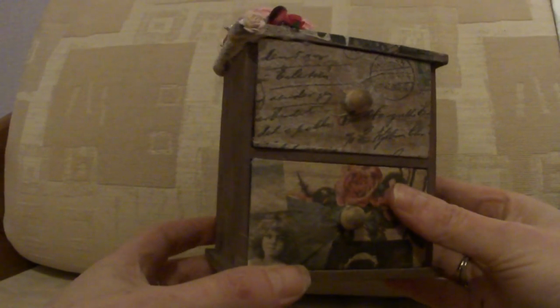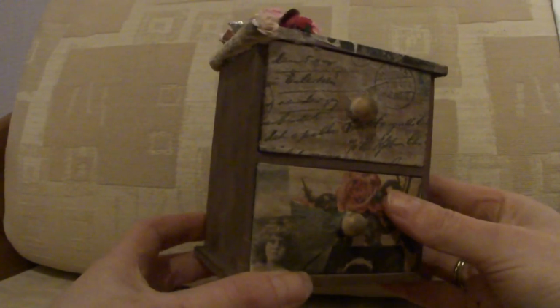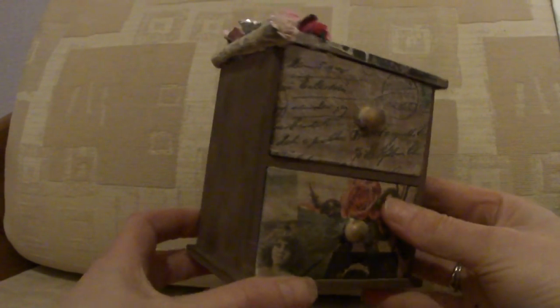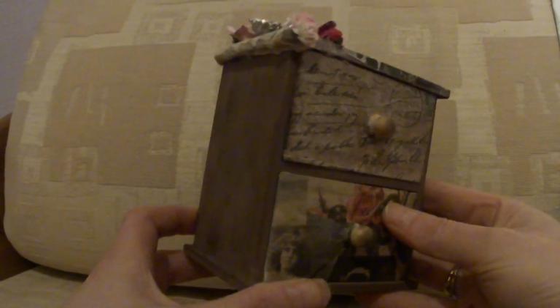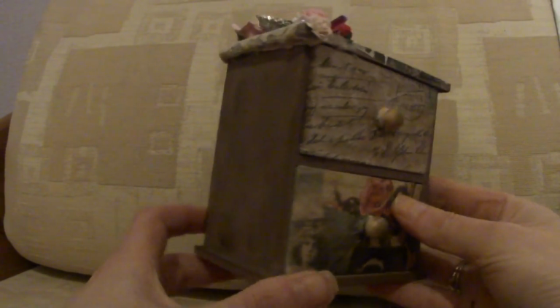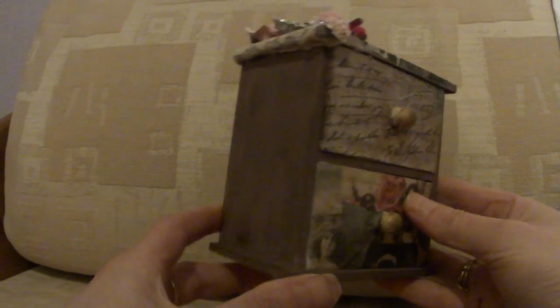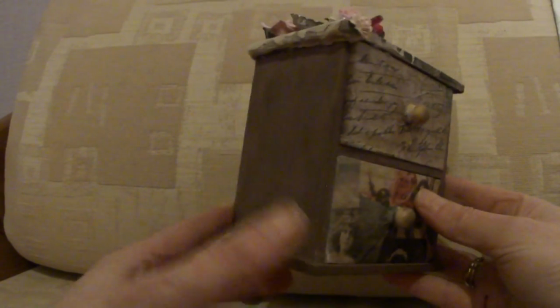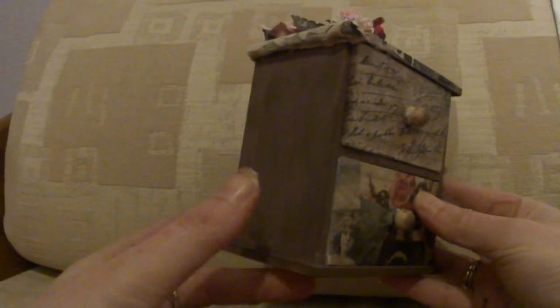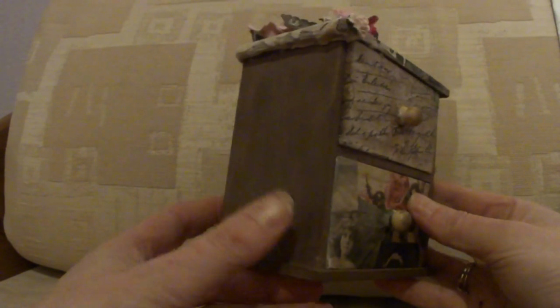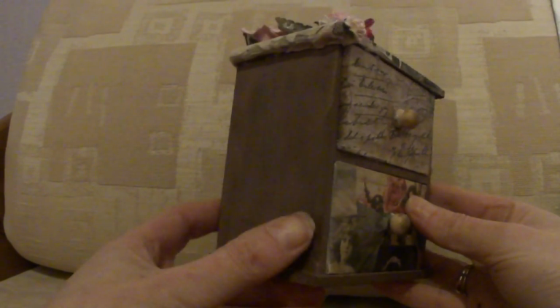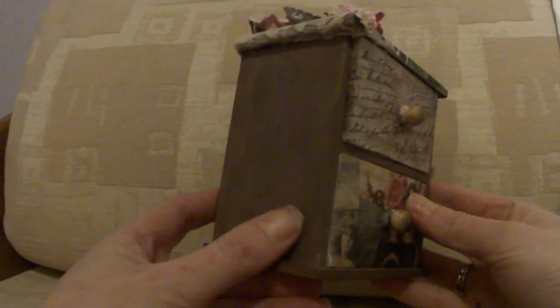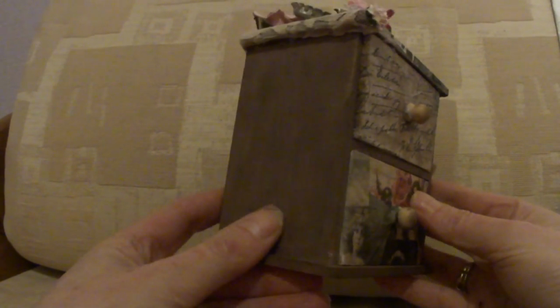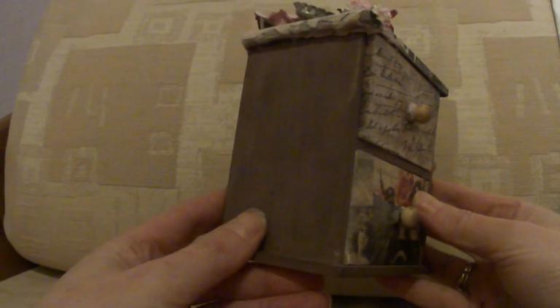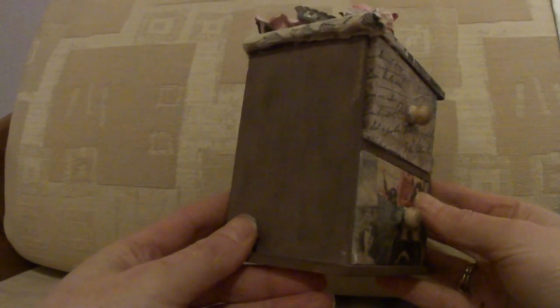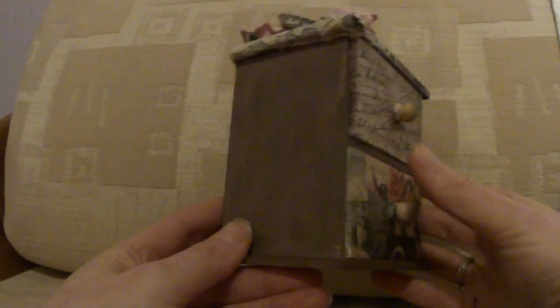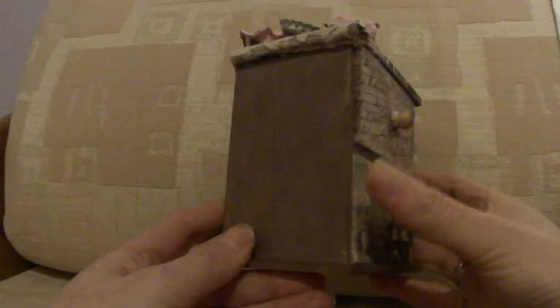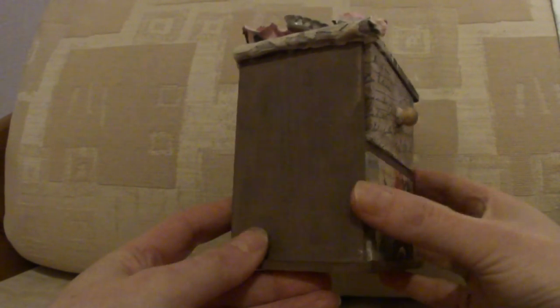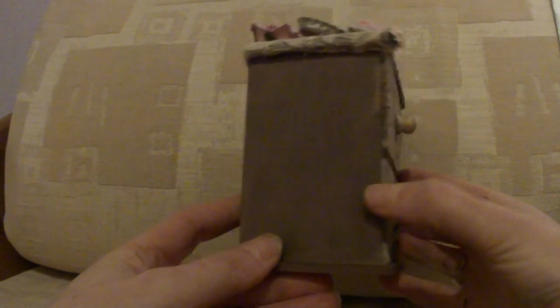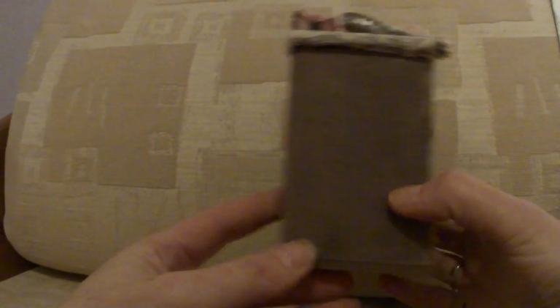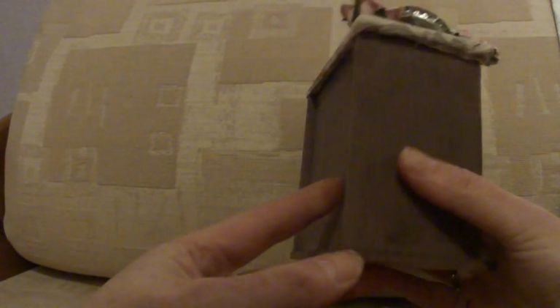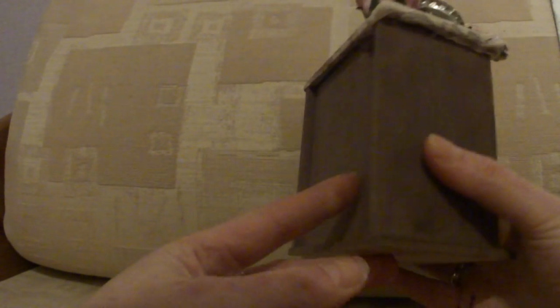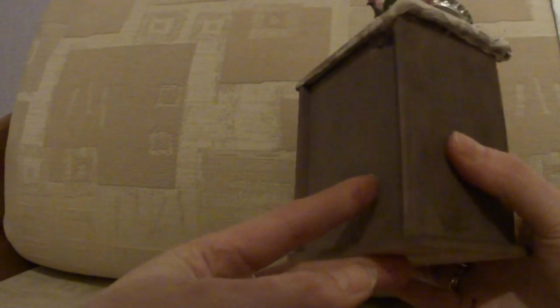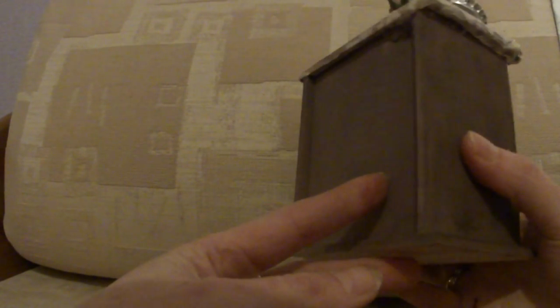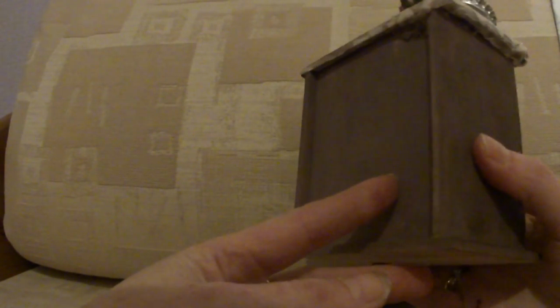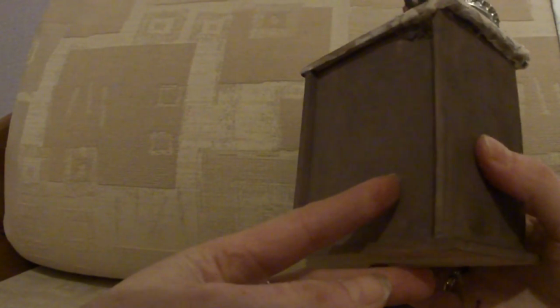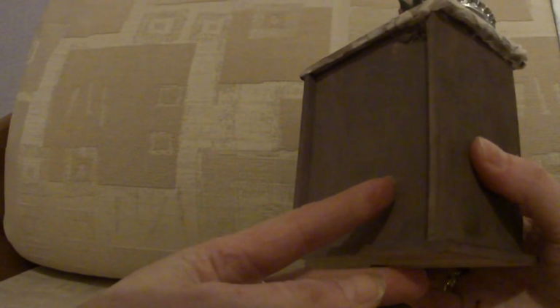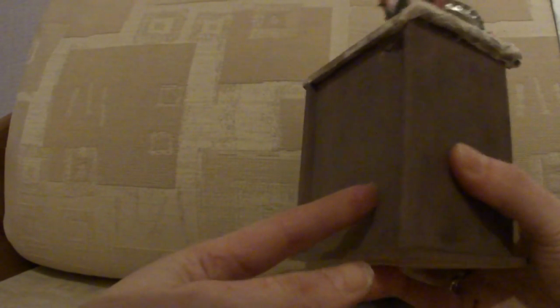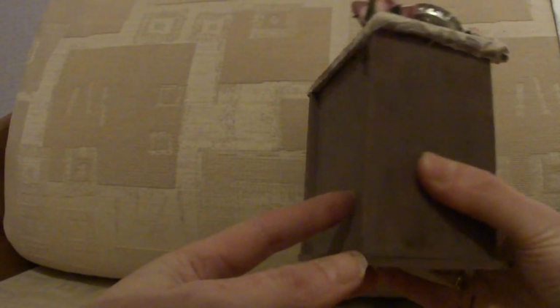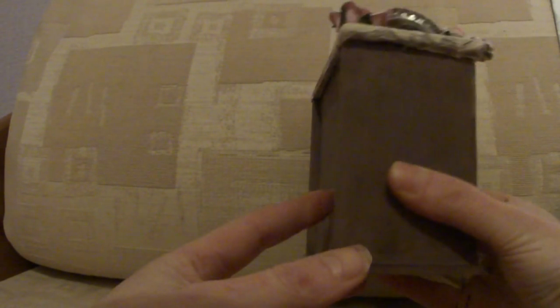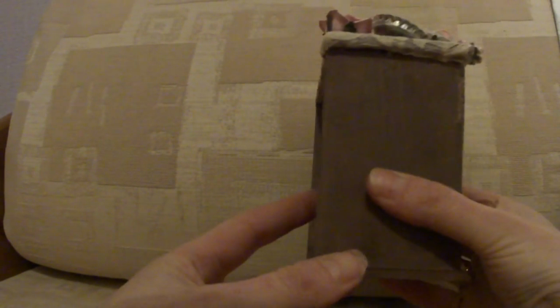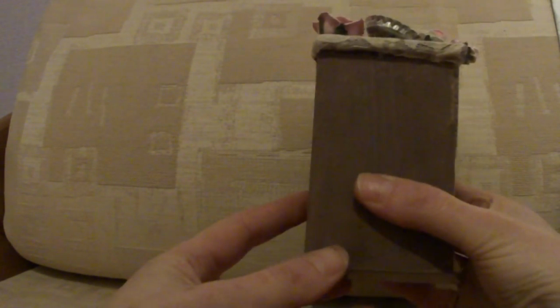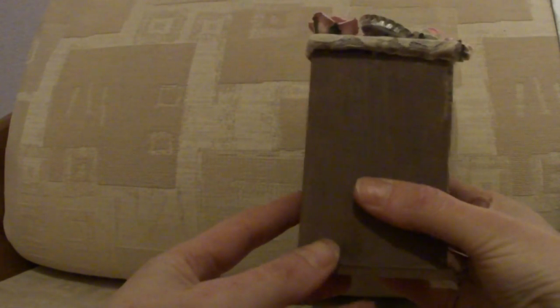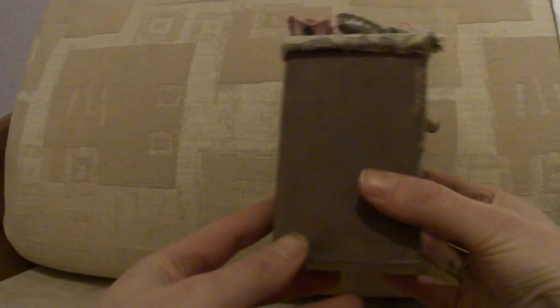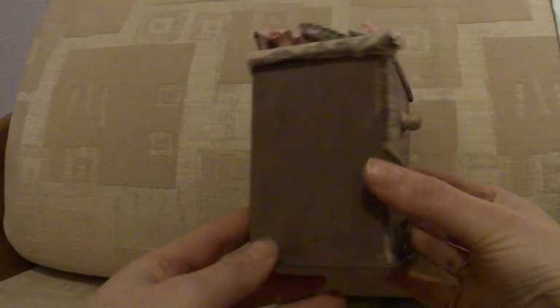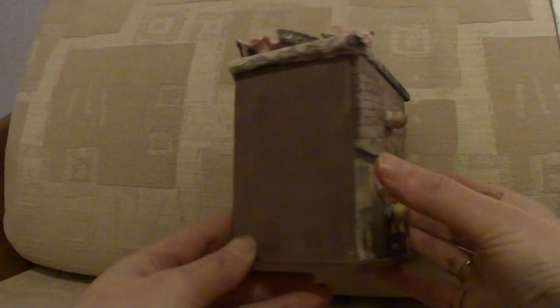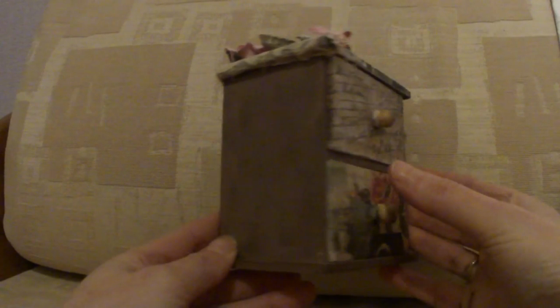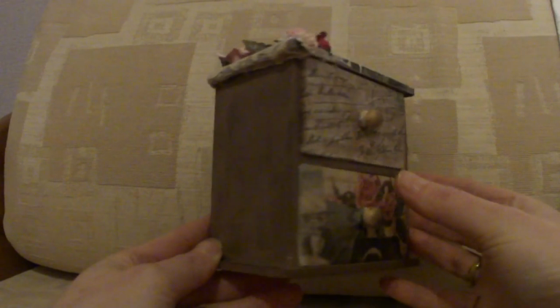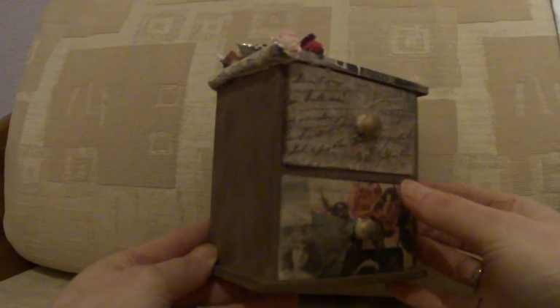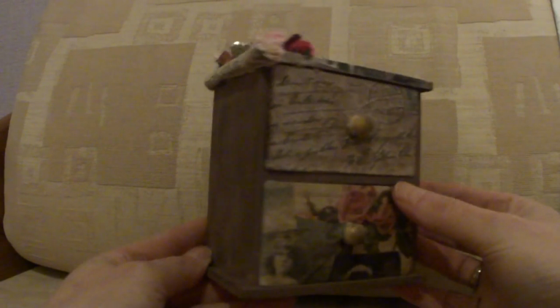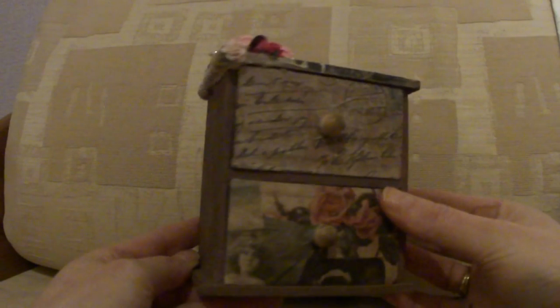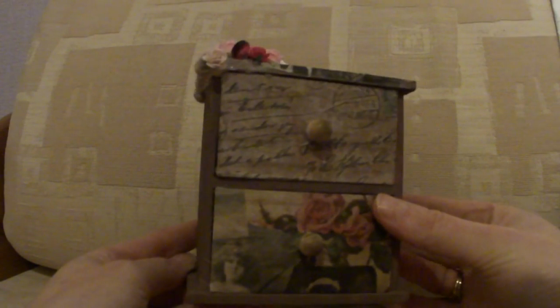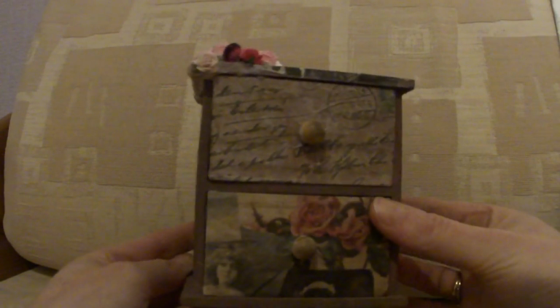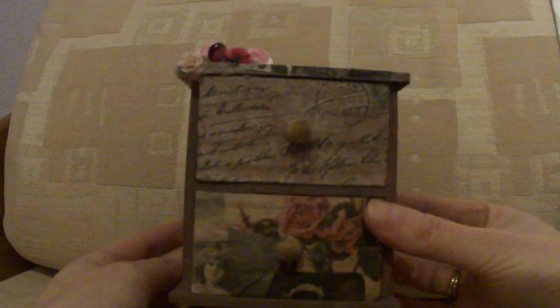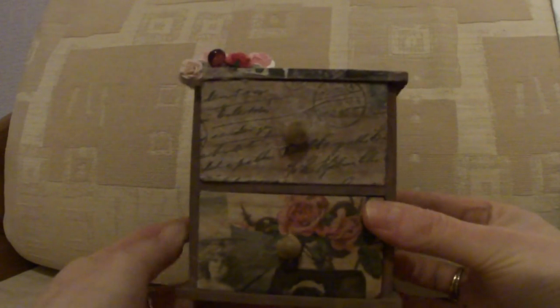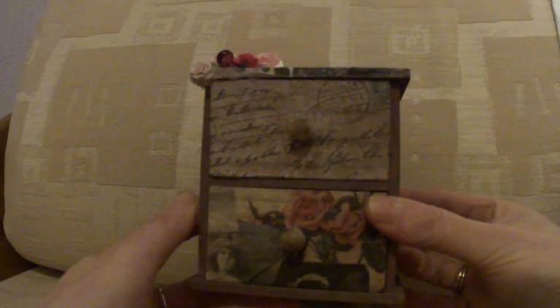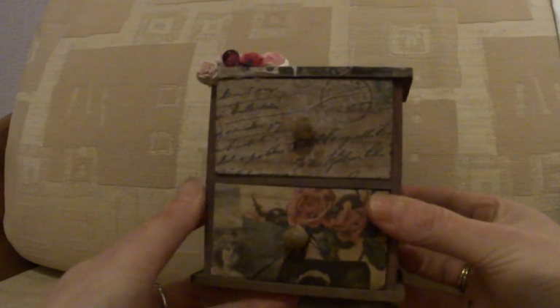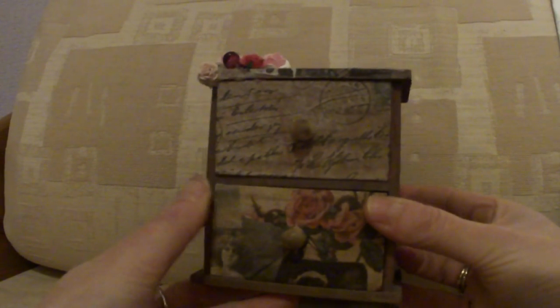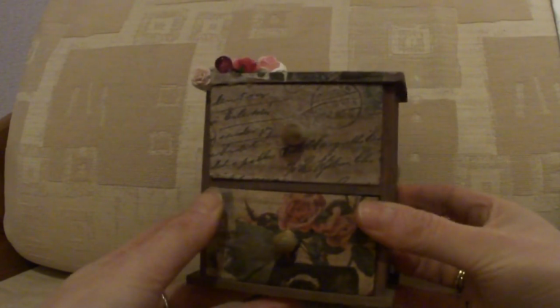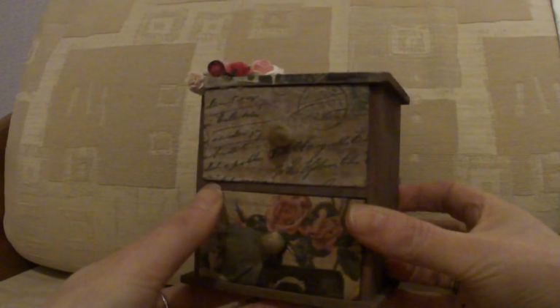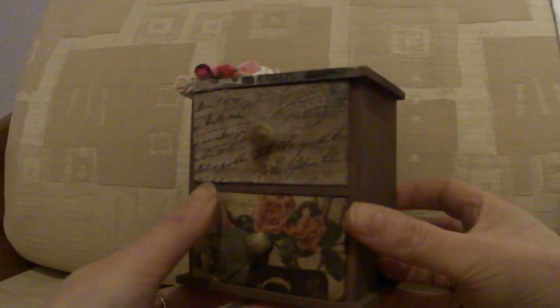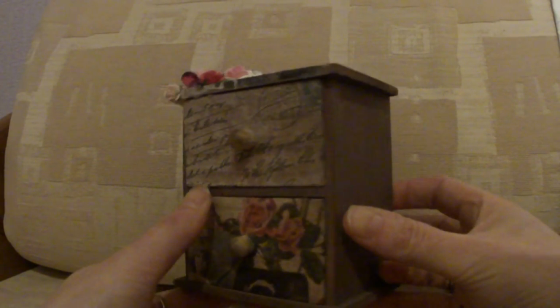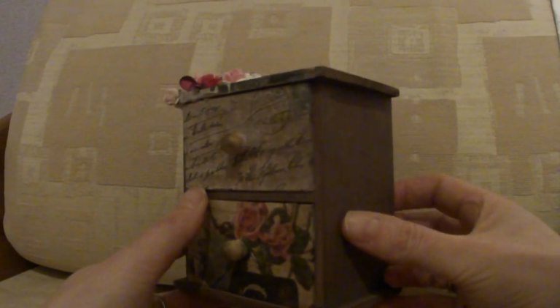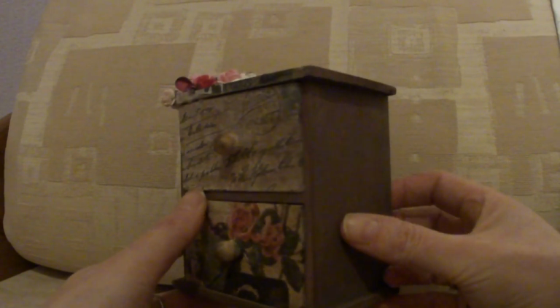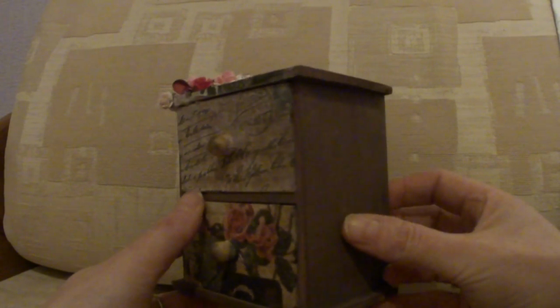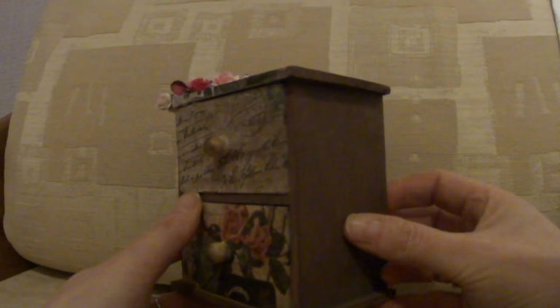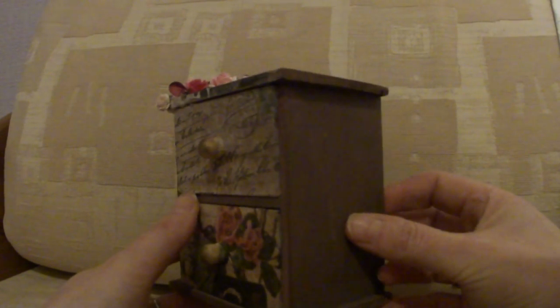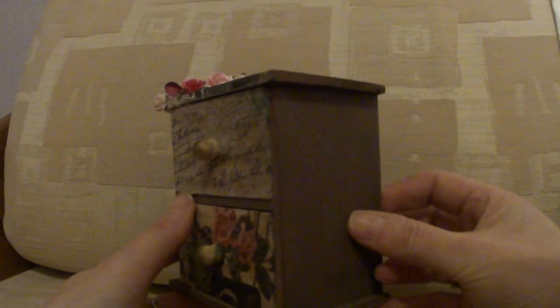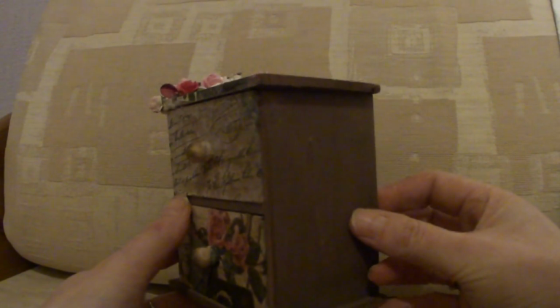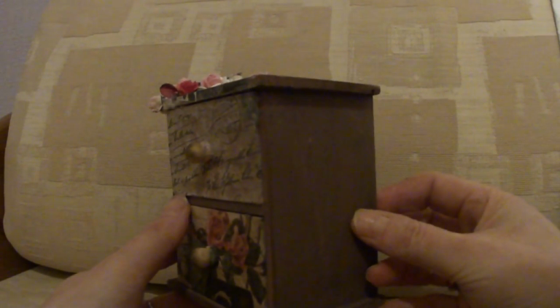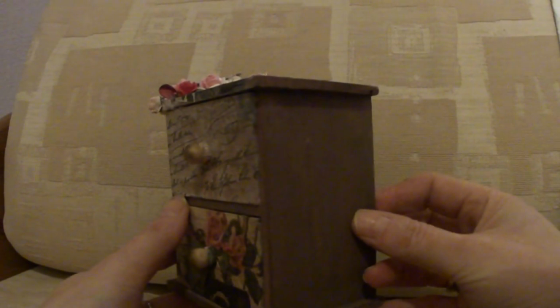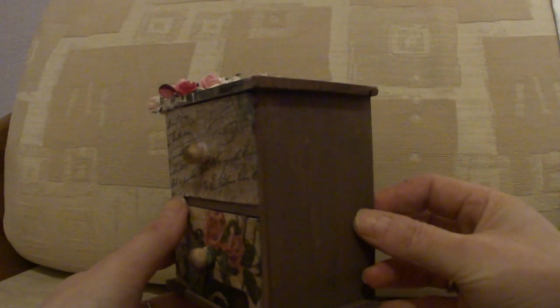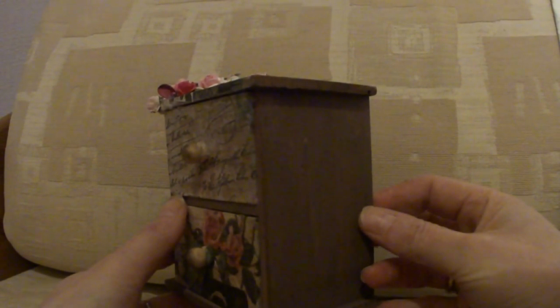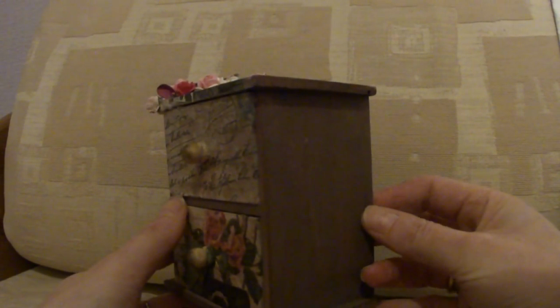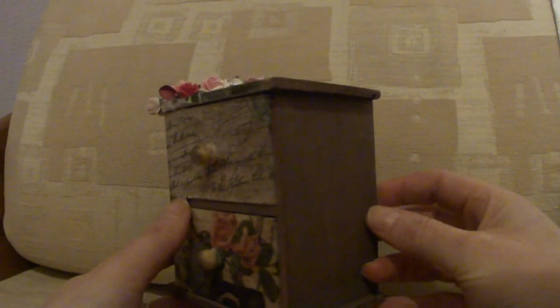First thing I did was paint the whole chest with dark brown acrylic paint.